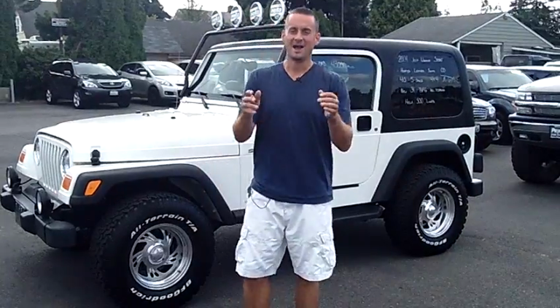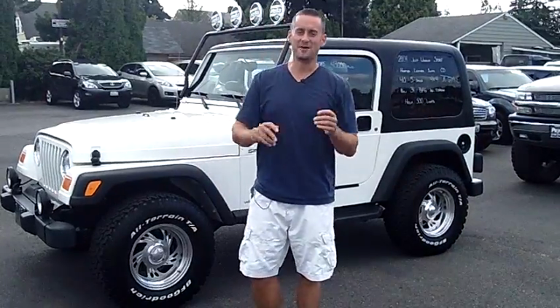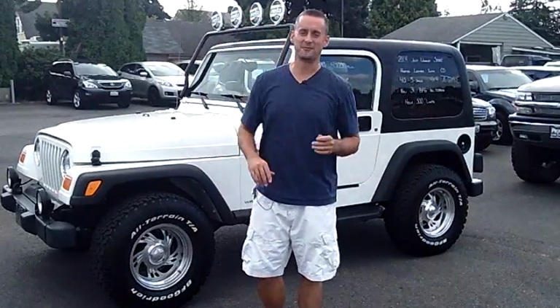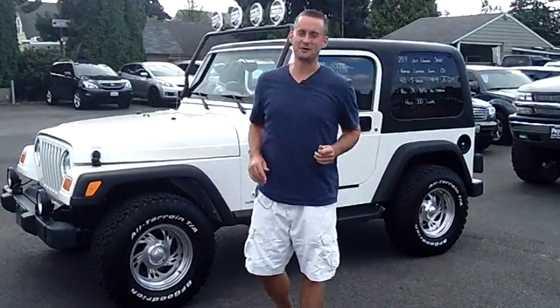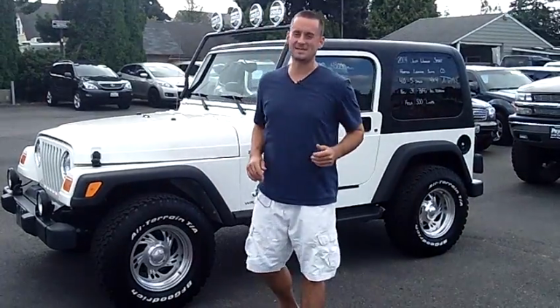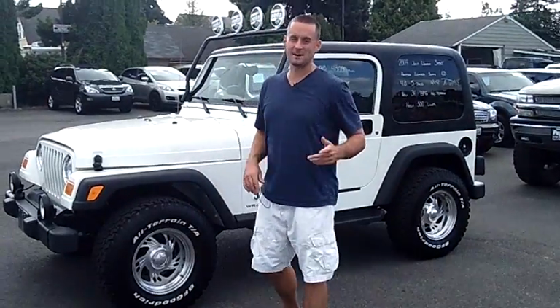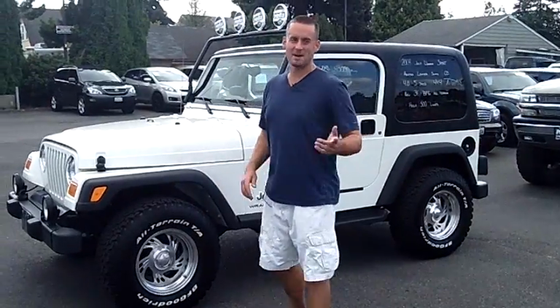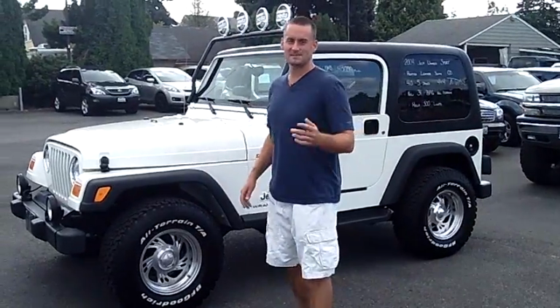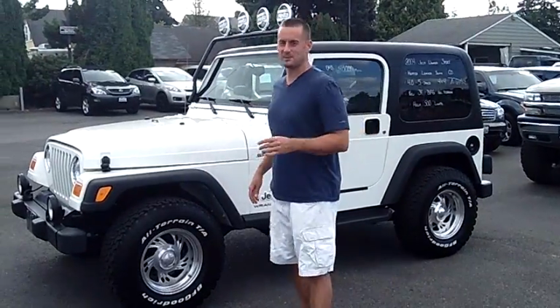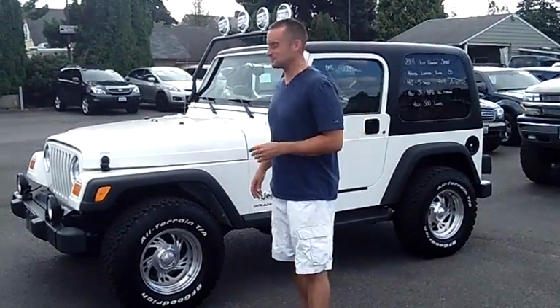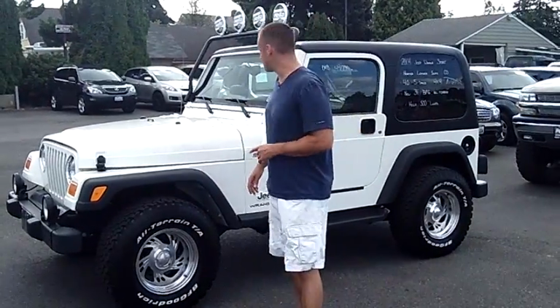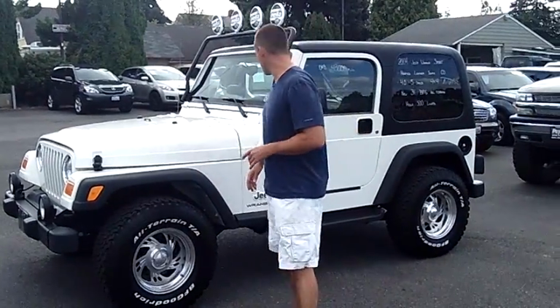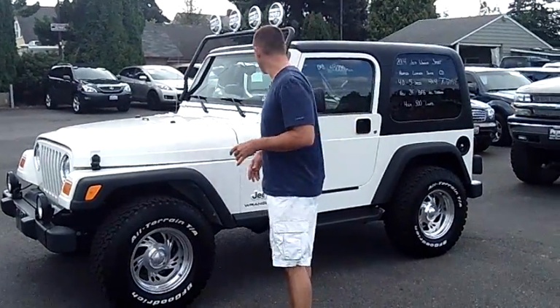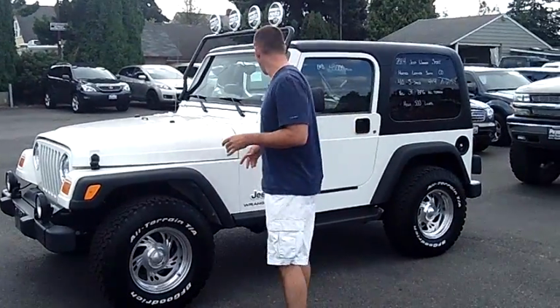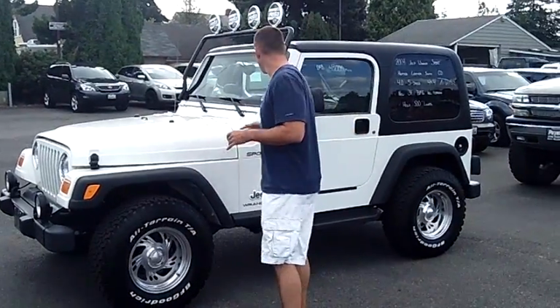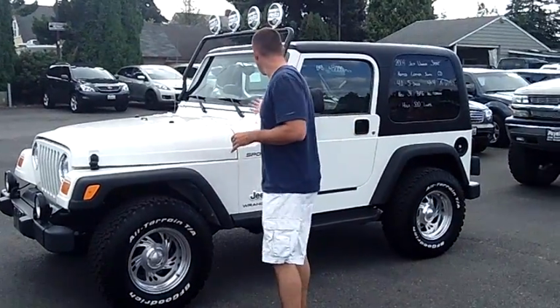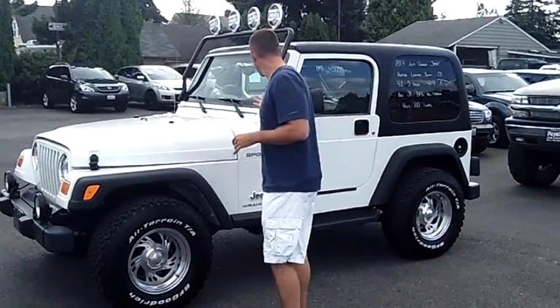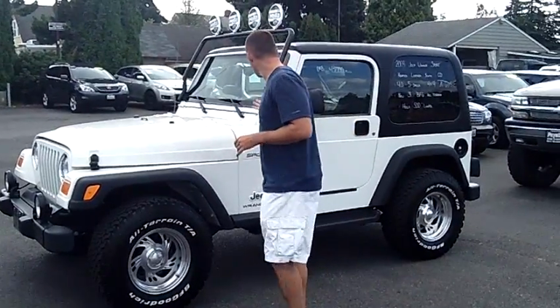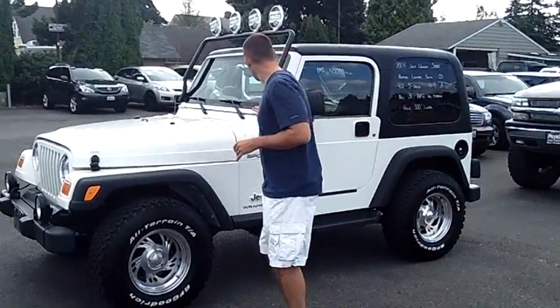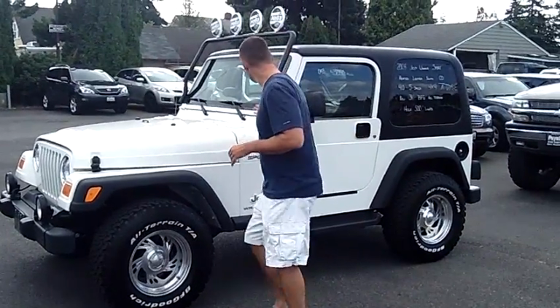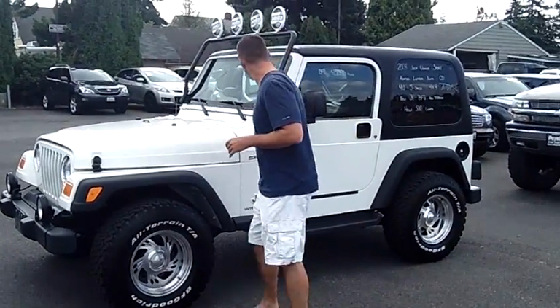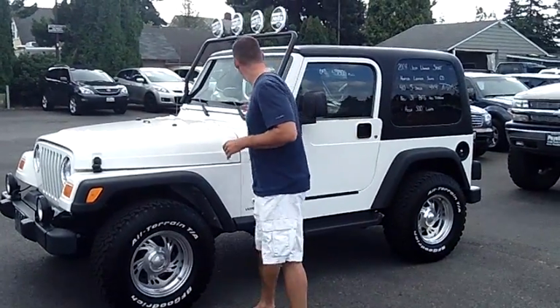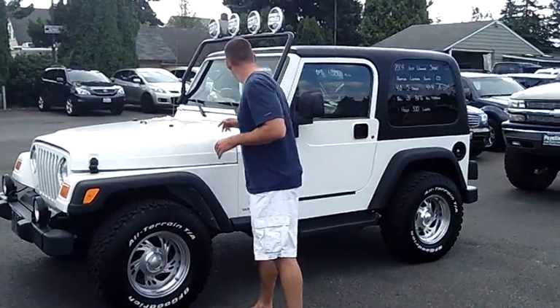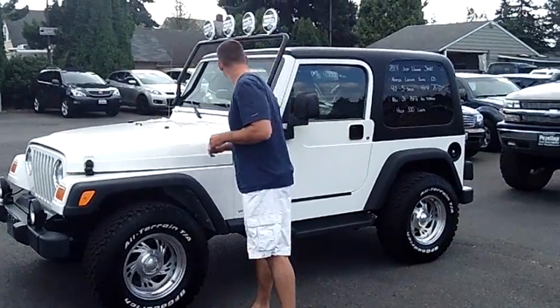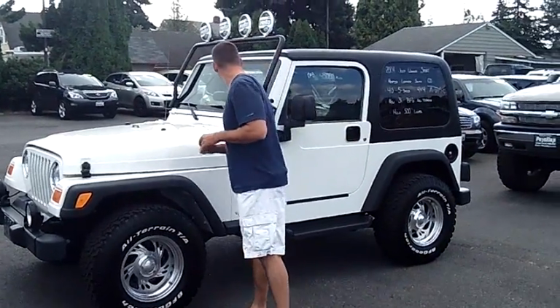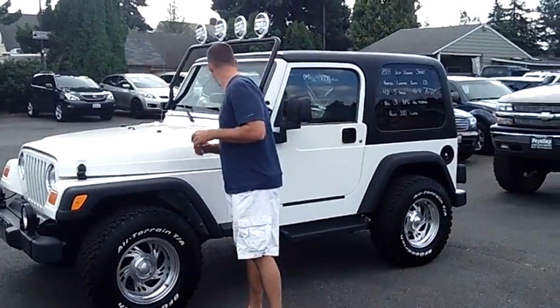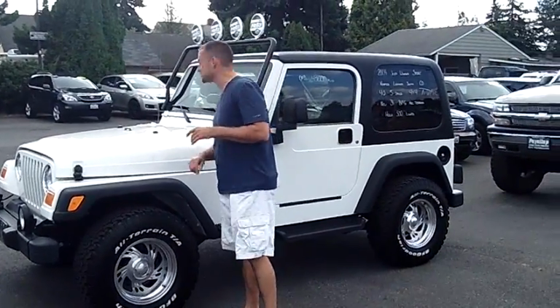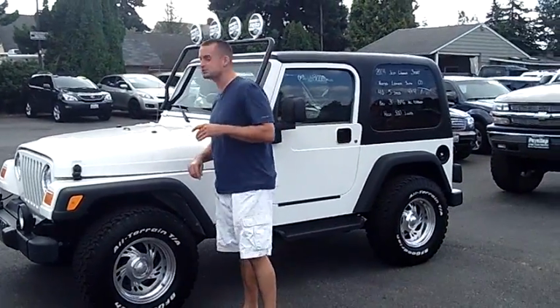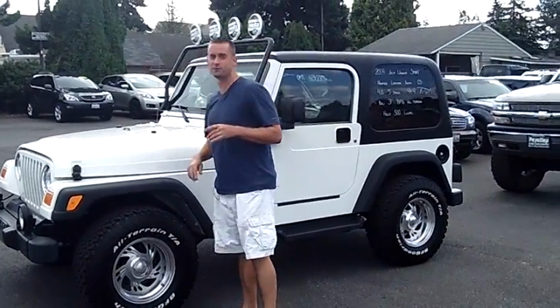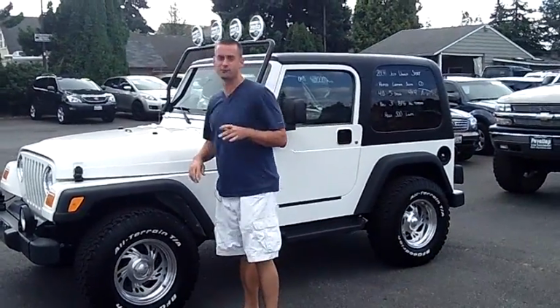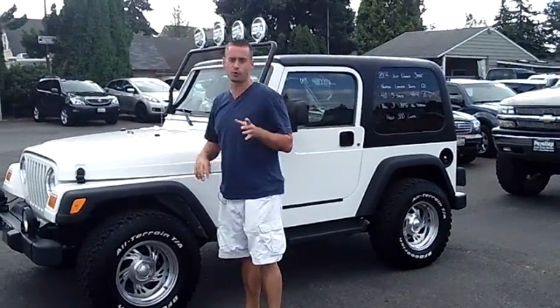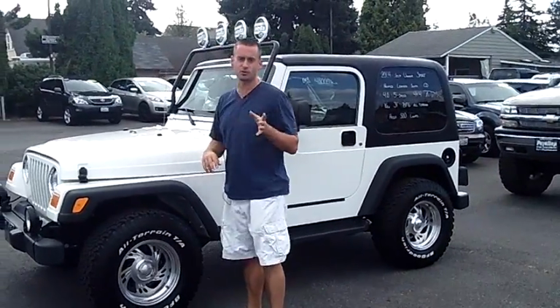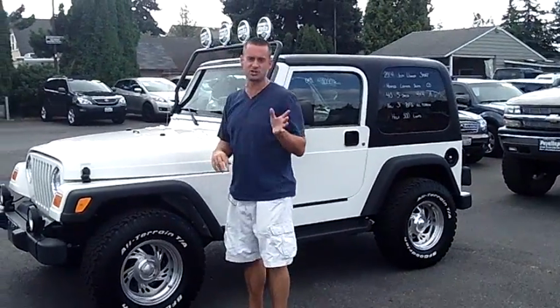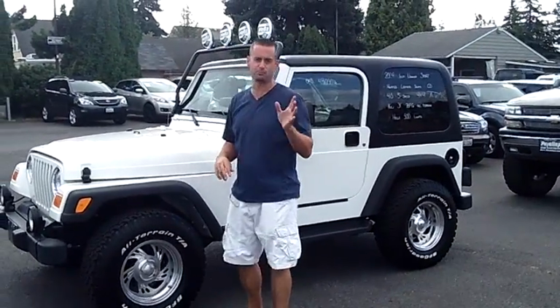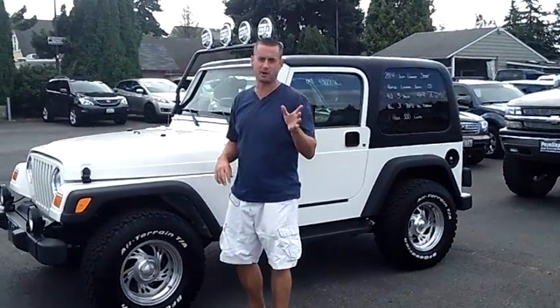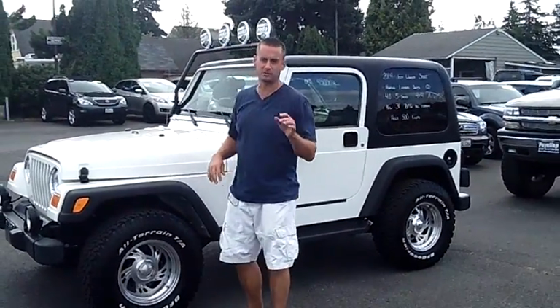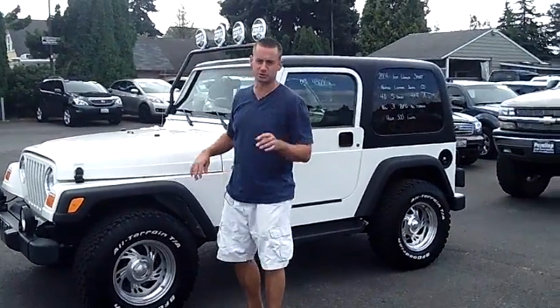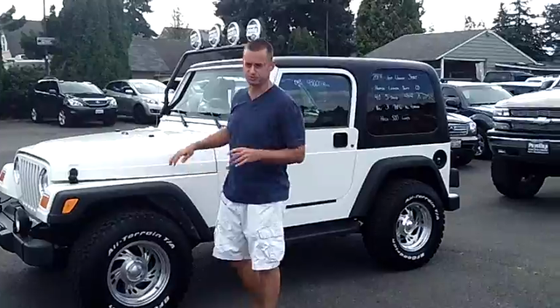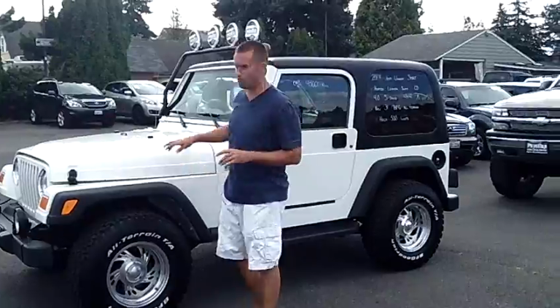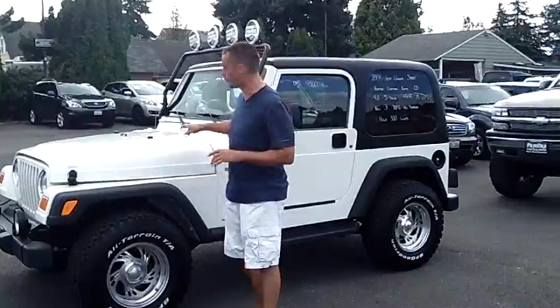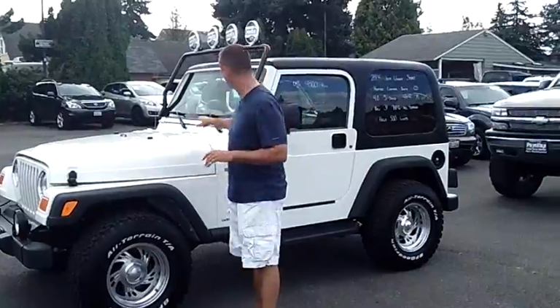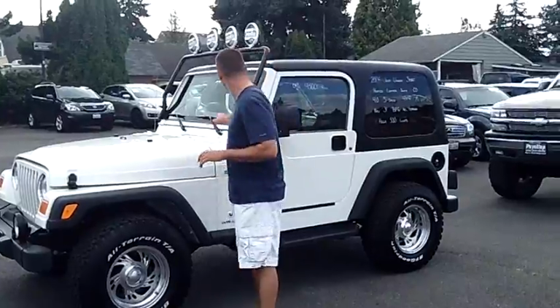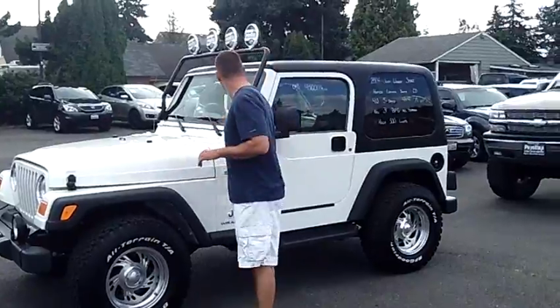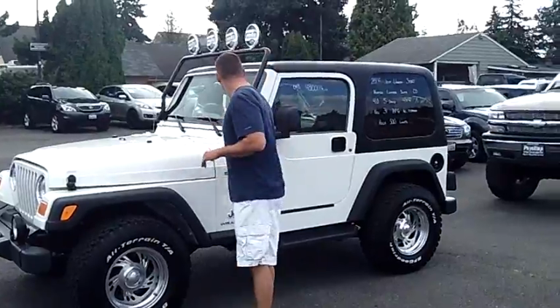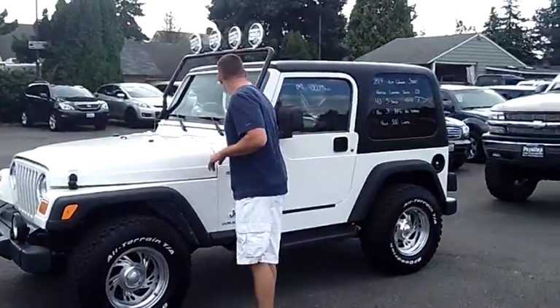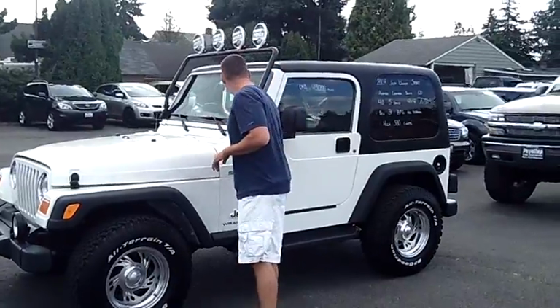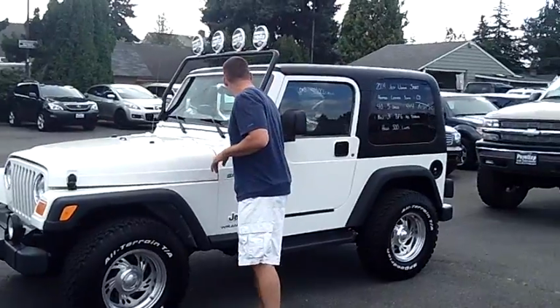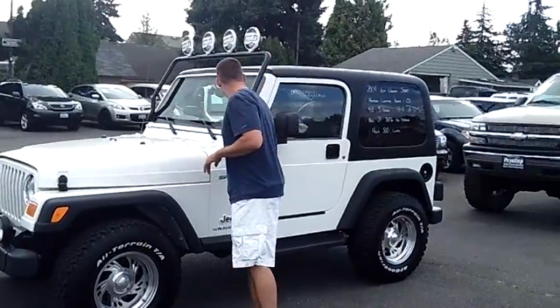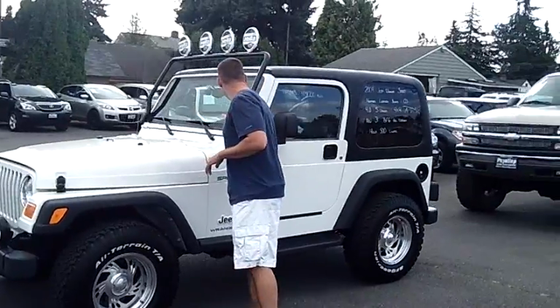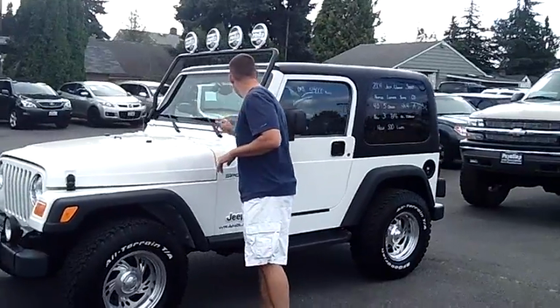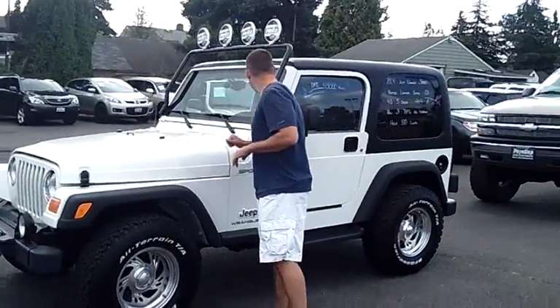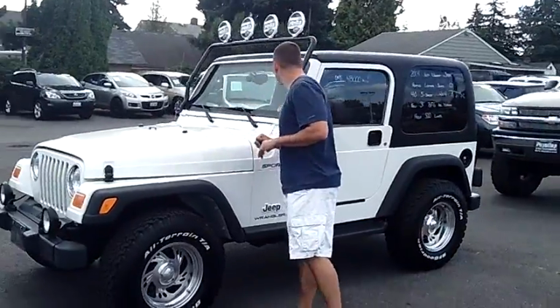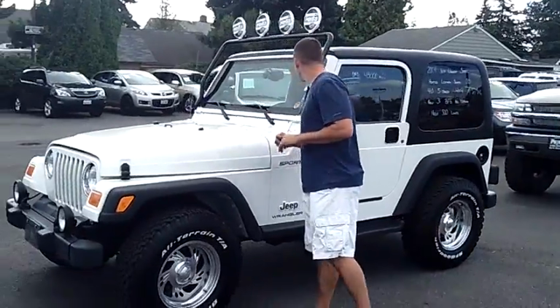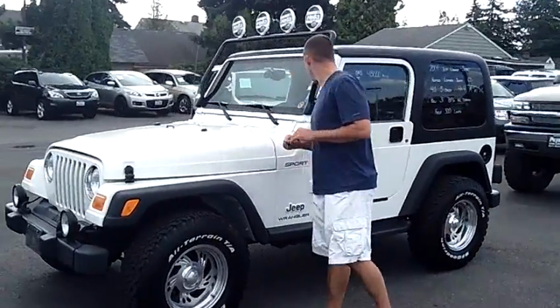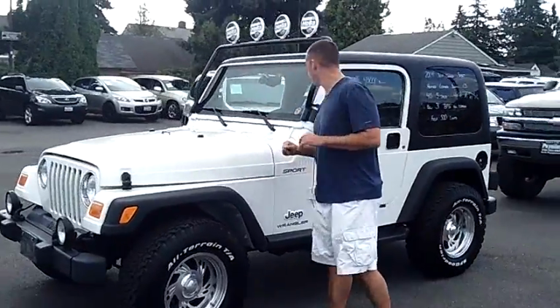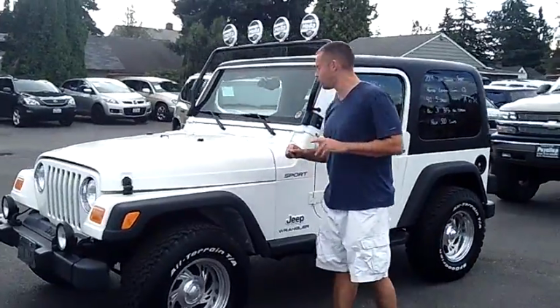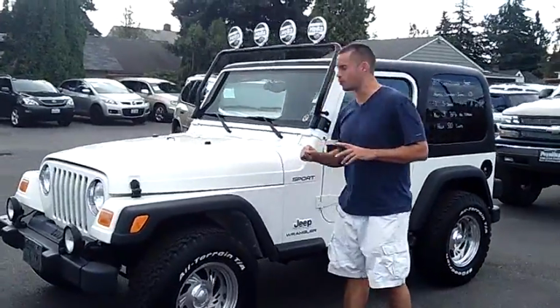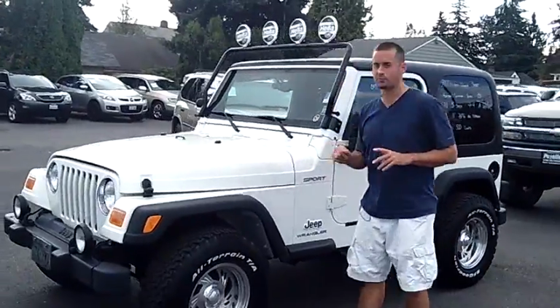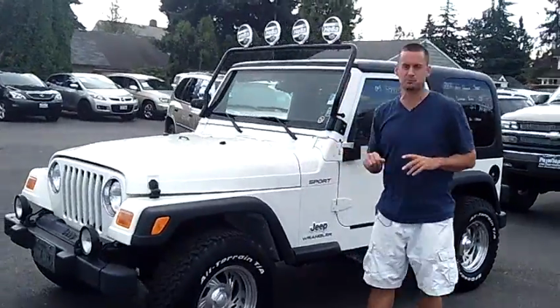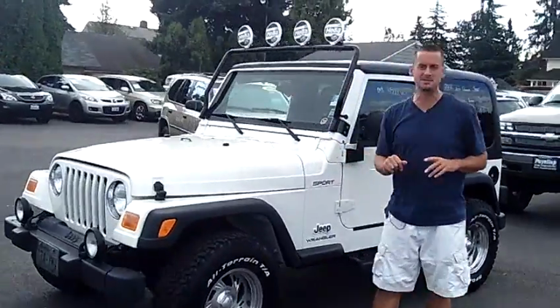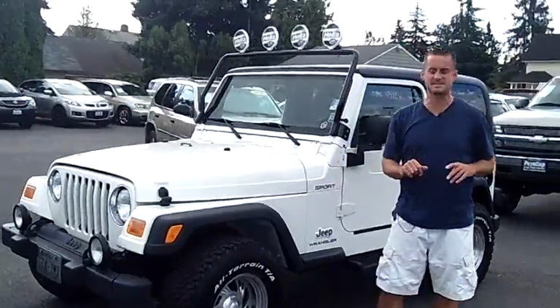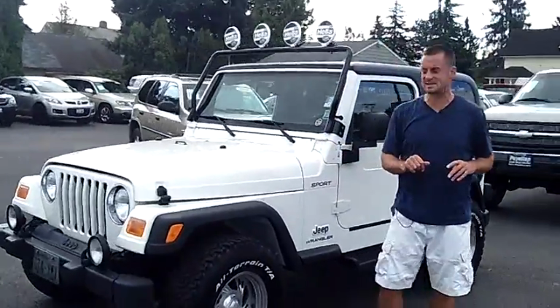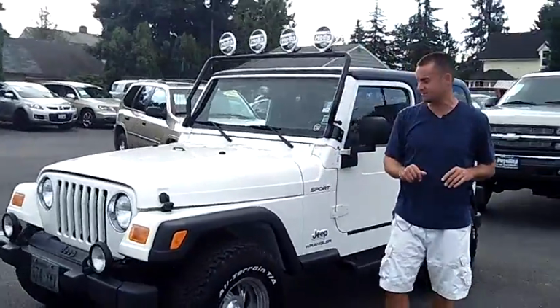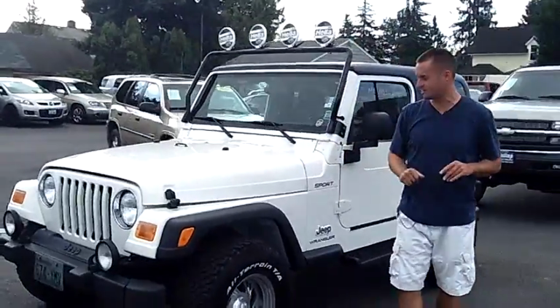Hey folks, Adam Ashby here with P.O.P. Car & Truck. I'd like to show you our 2004 Jeep Wrangler Sport, stock number 90437.